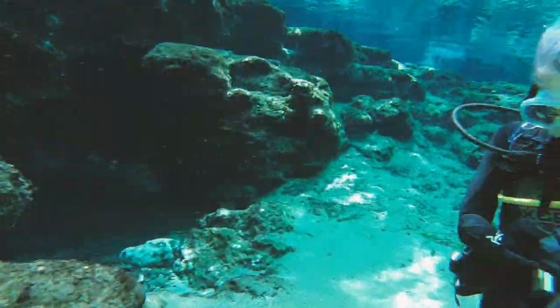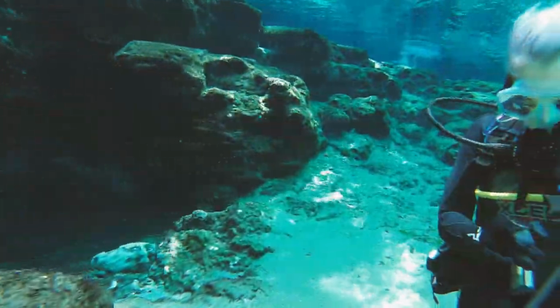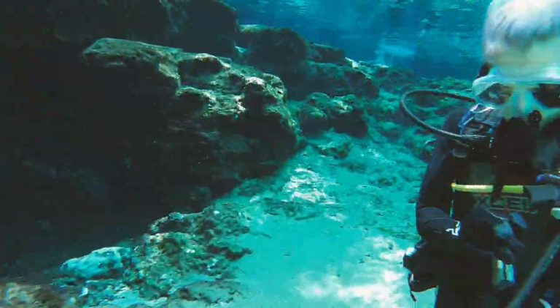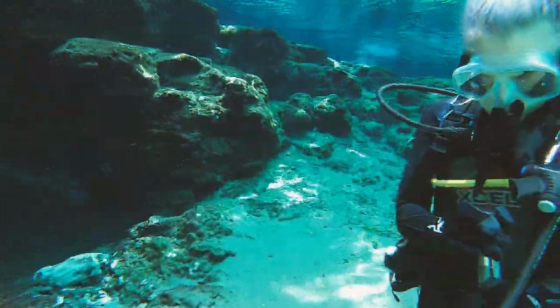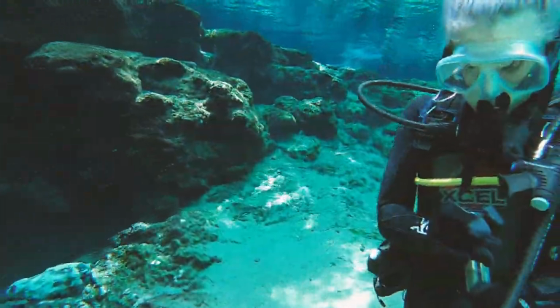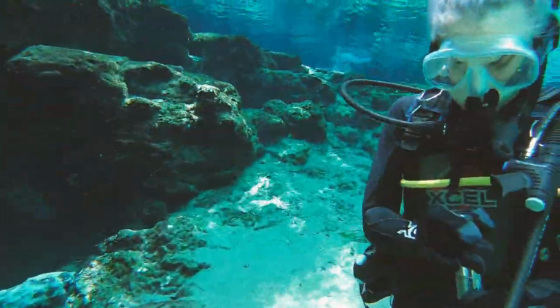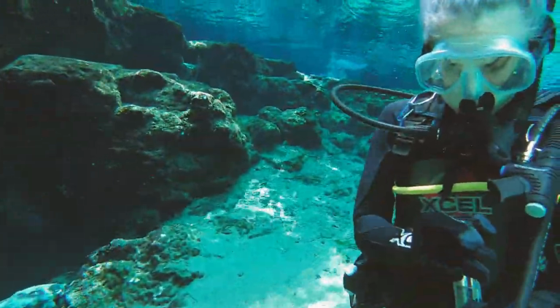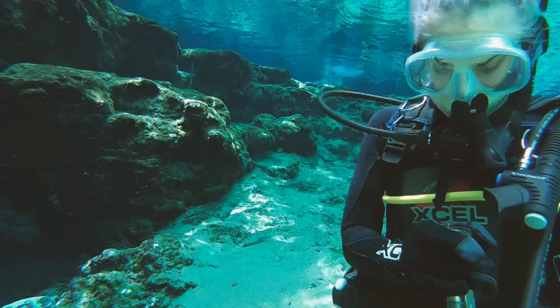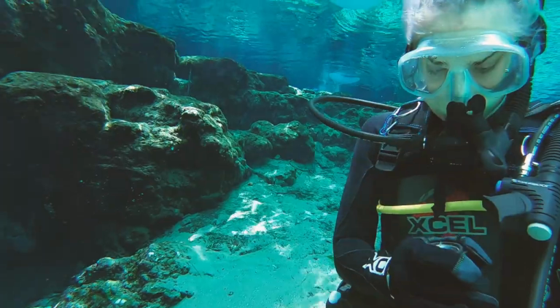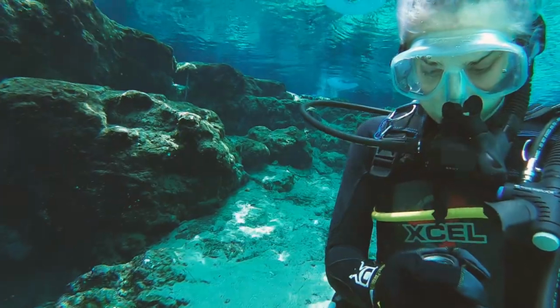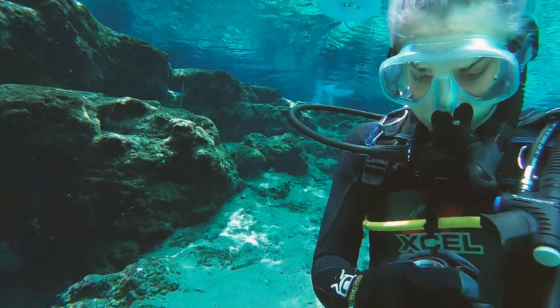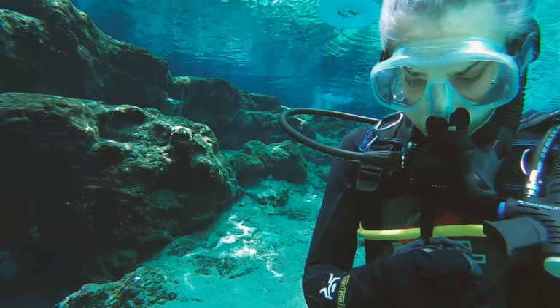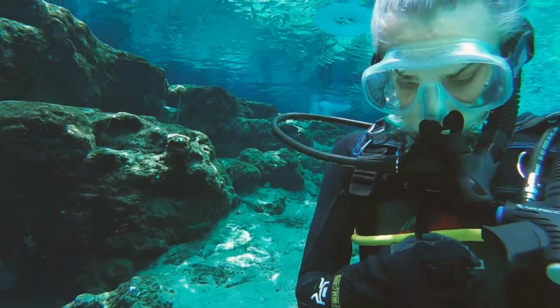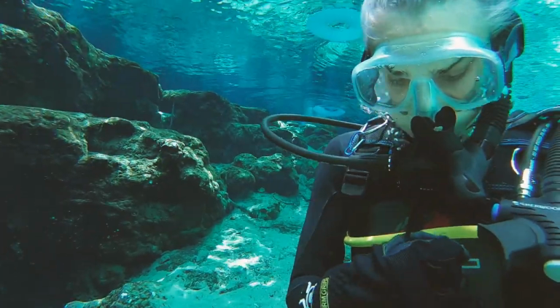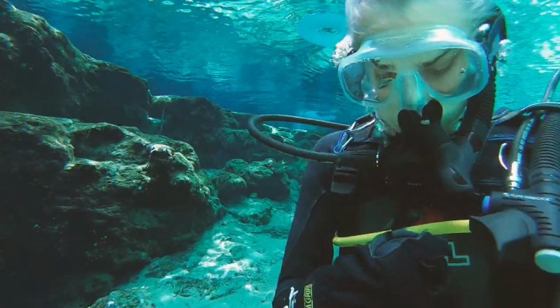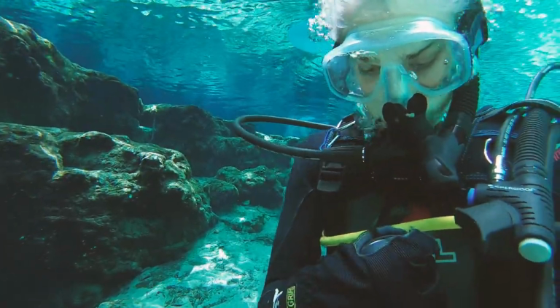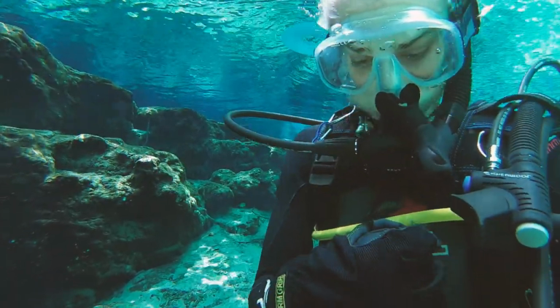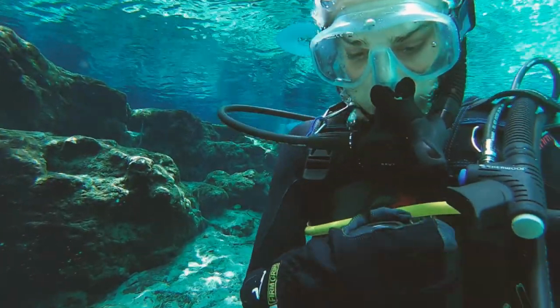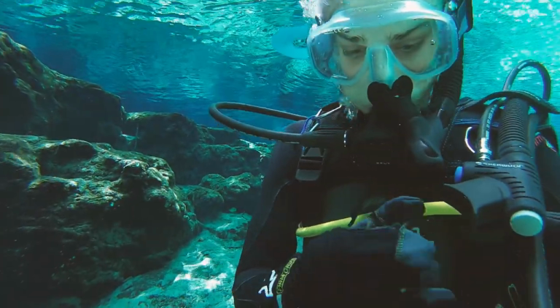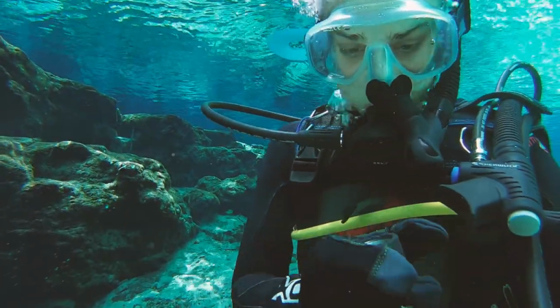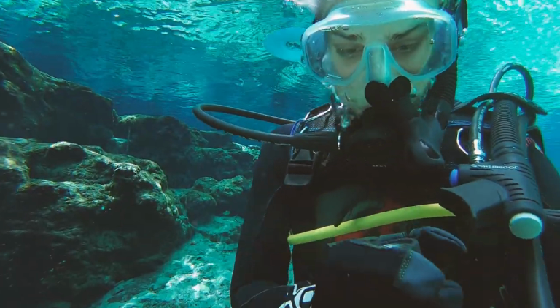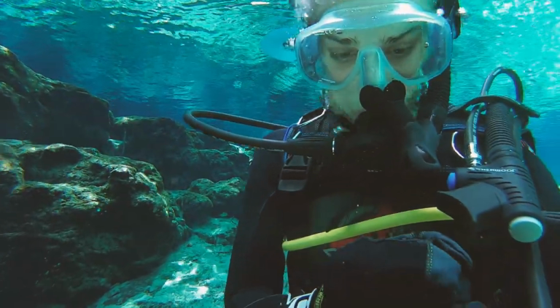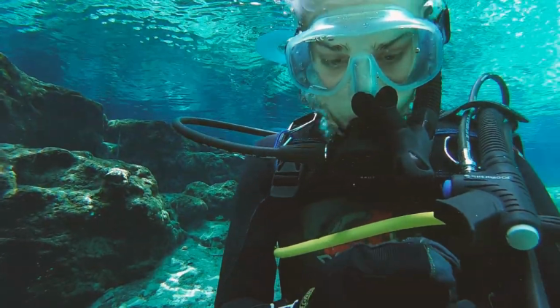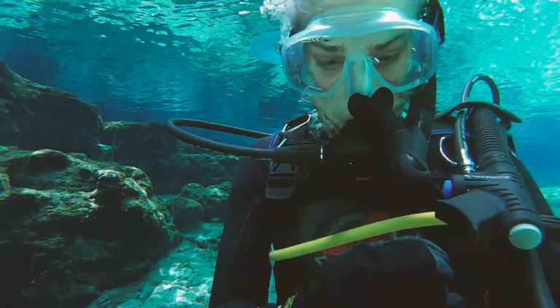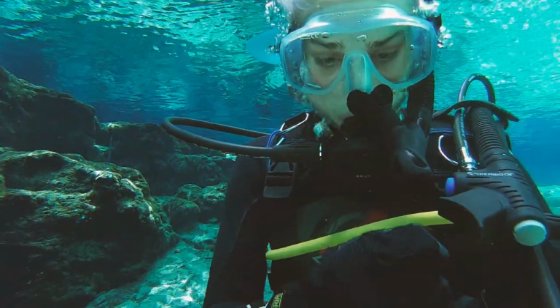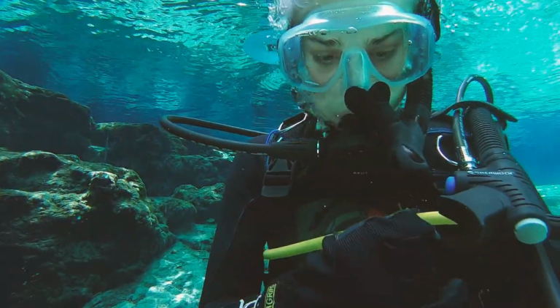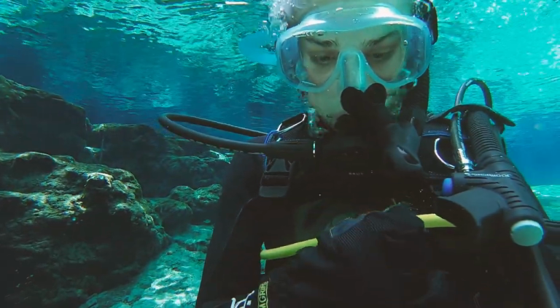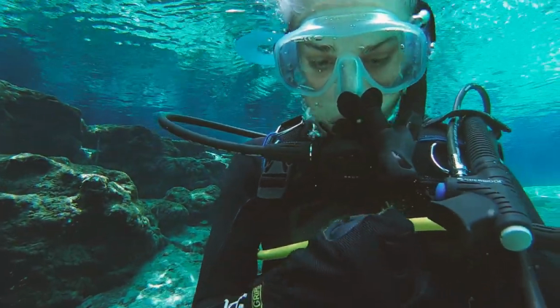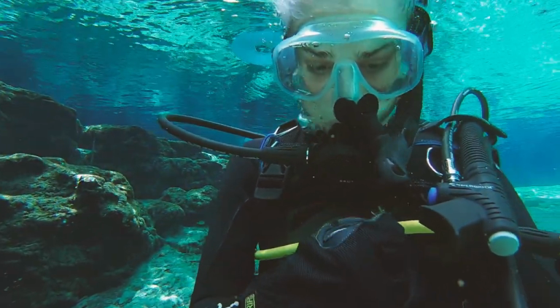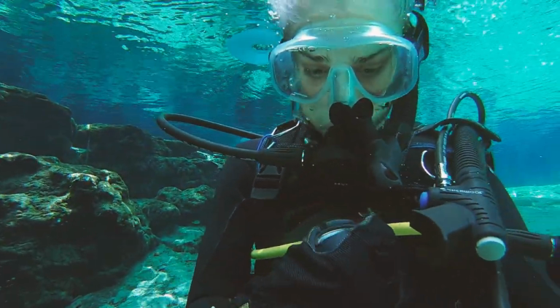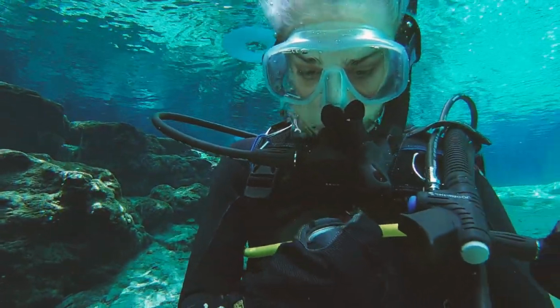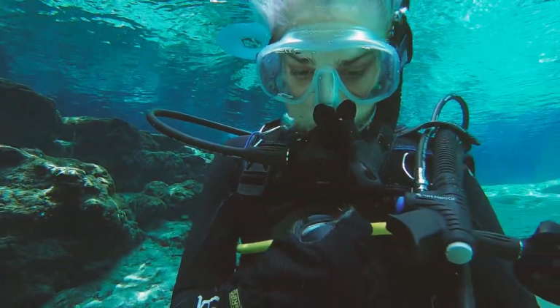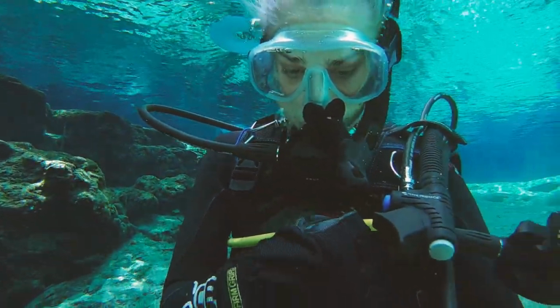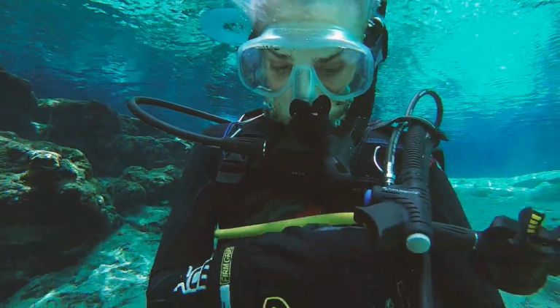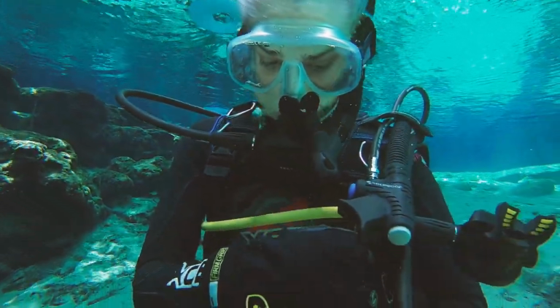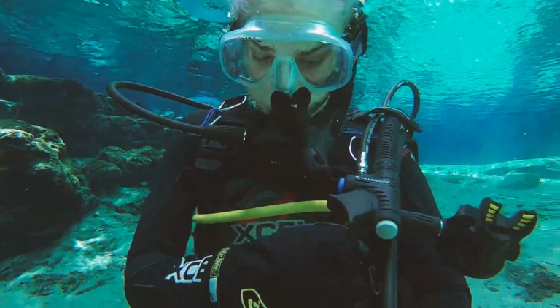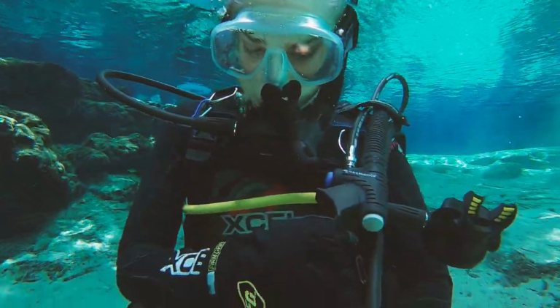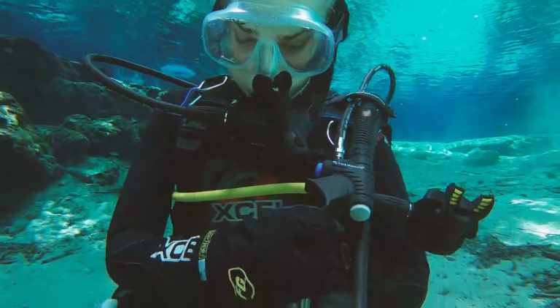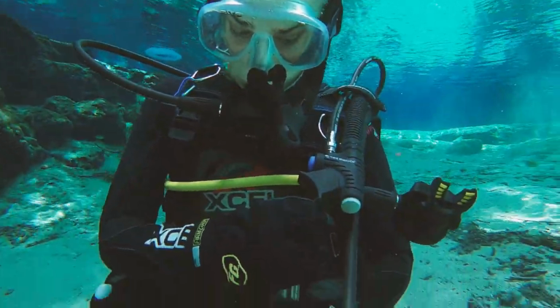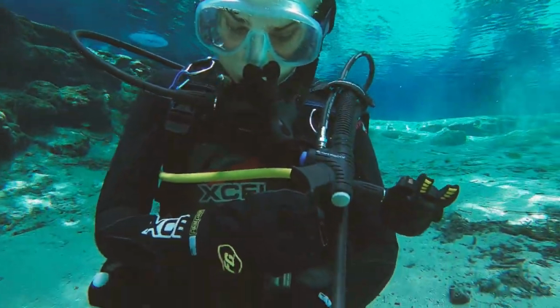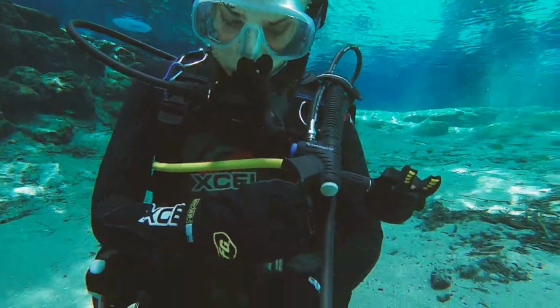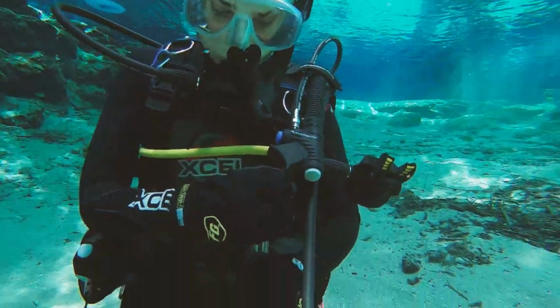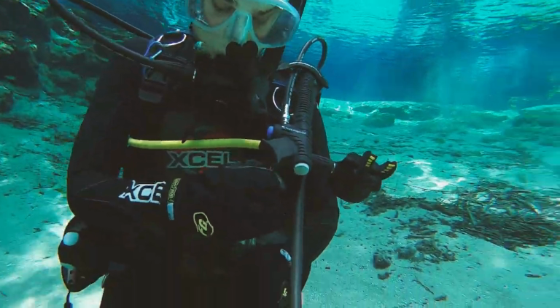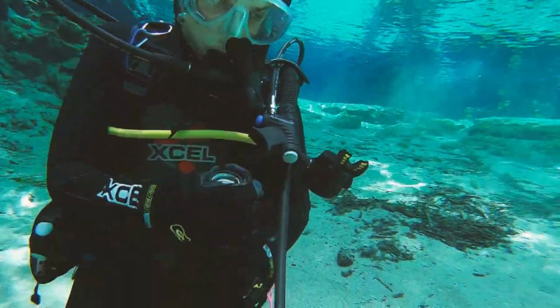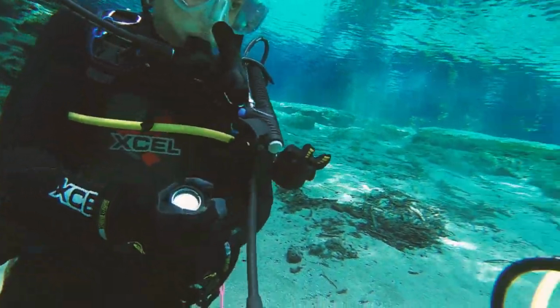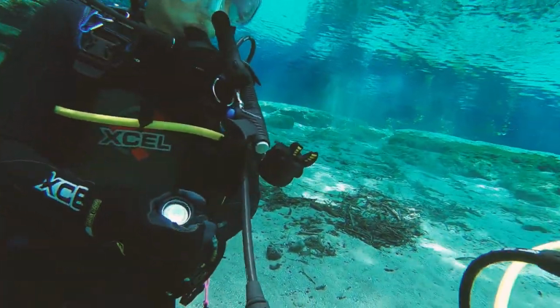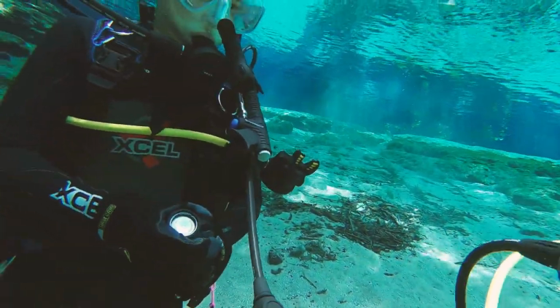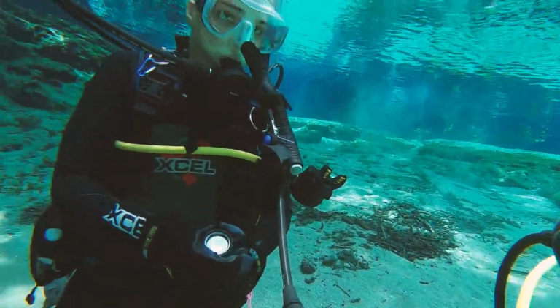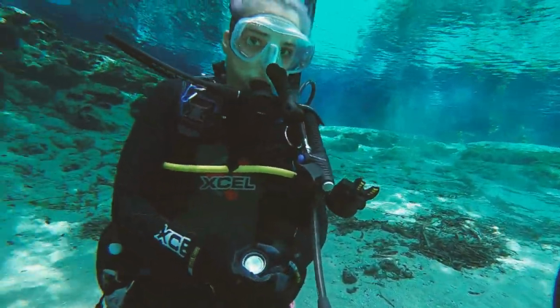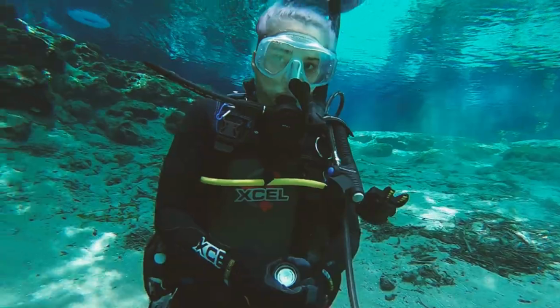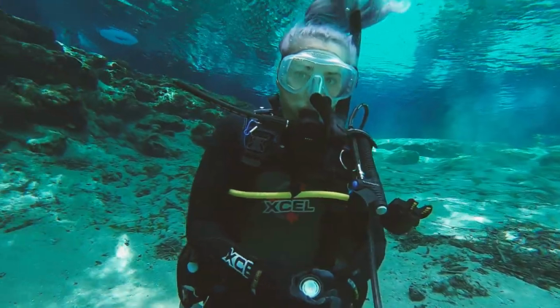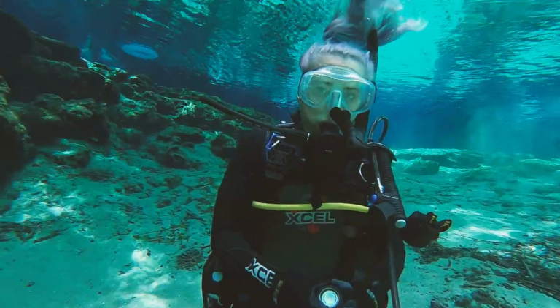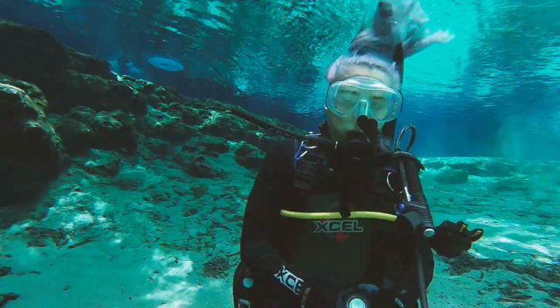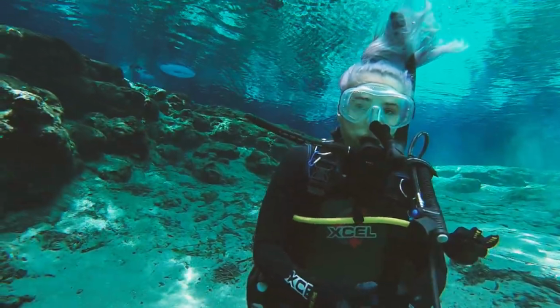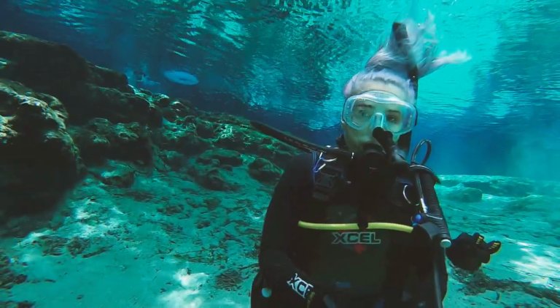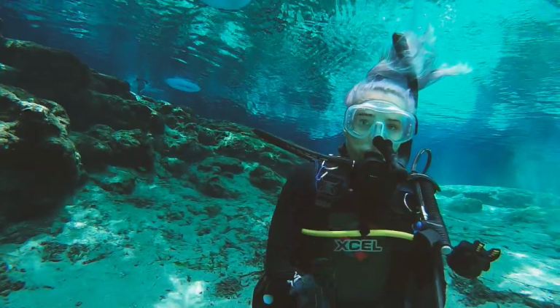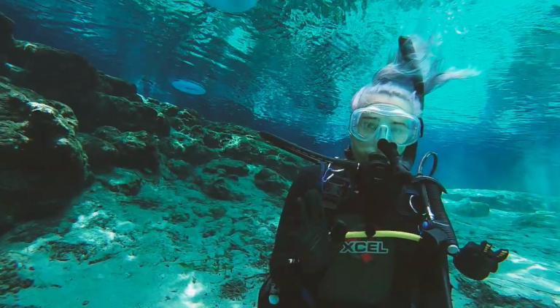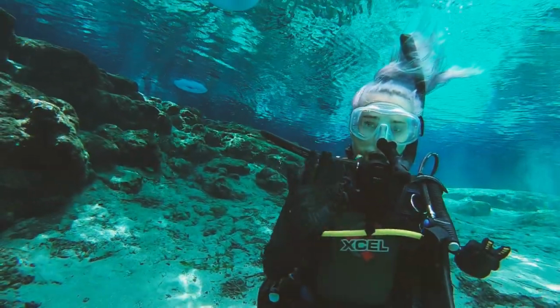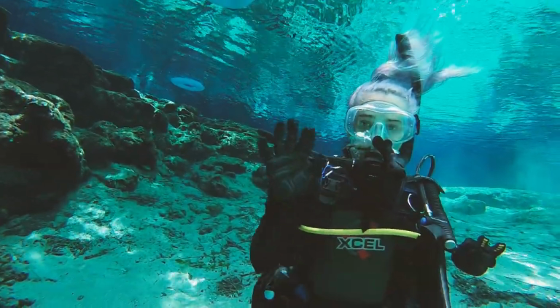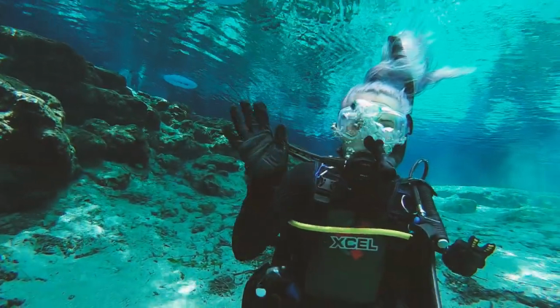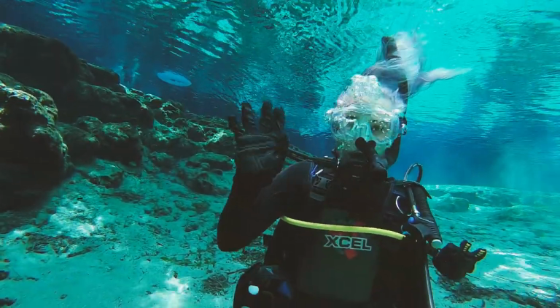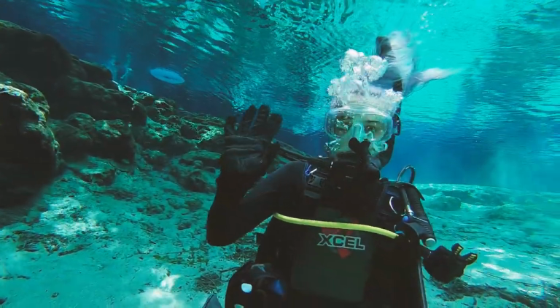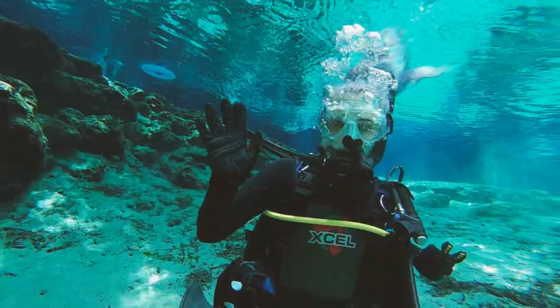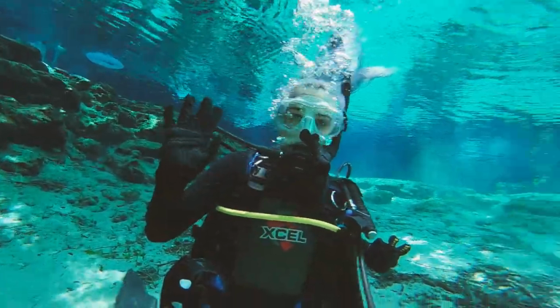Here I am just checking my flashlight to make sure it works before we go venture into the cavern called the Ballroom.